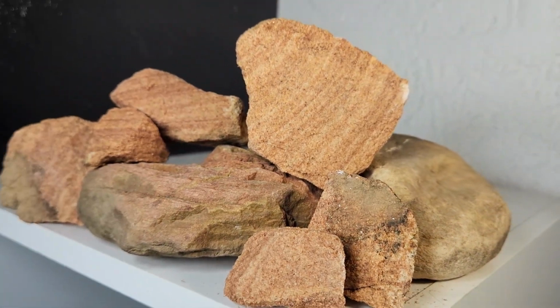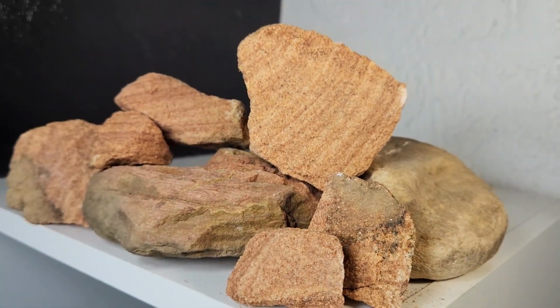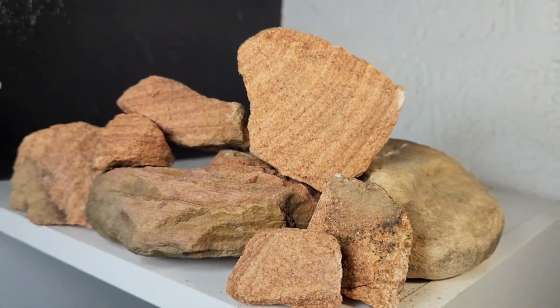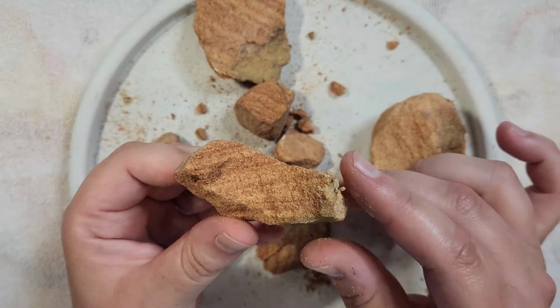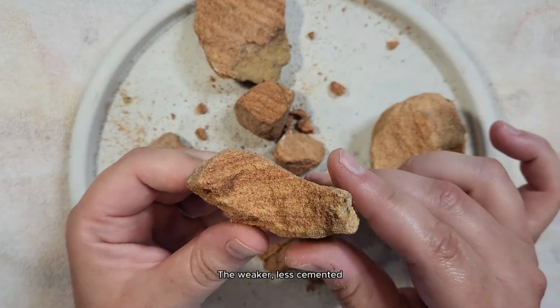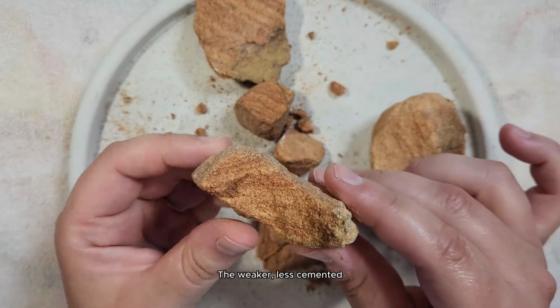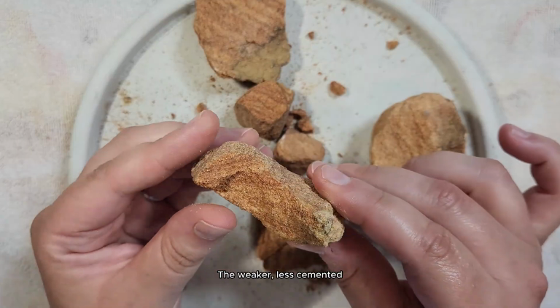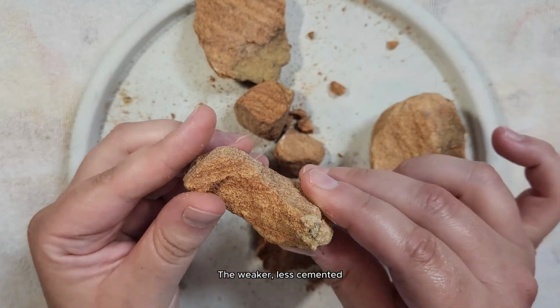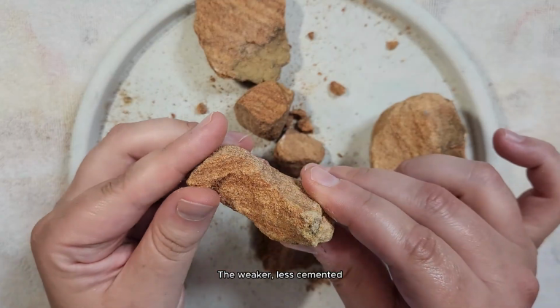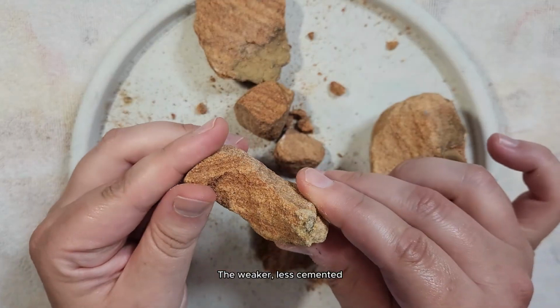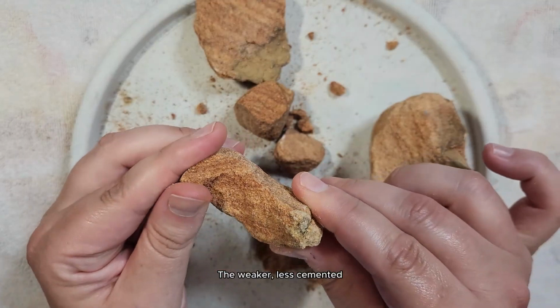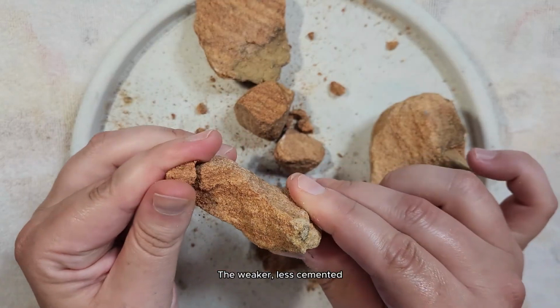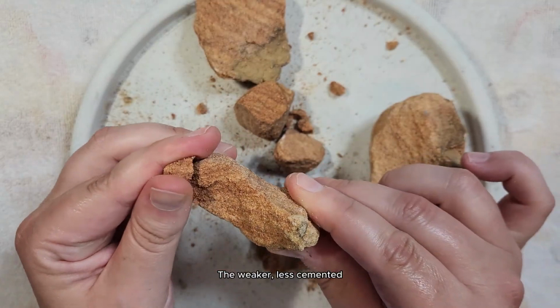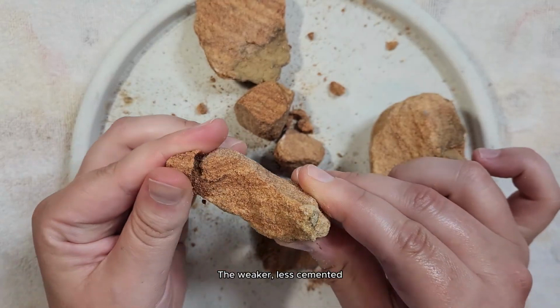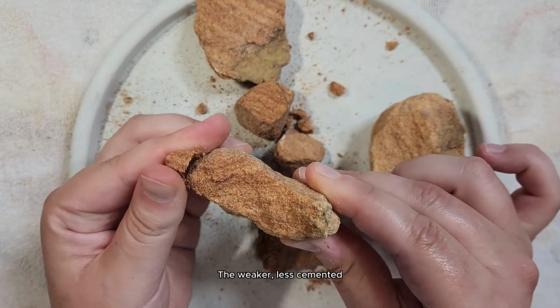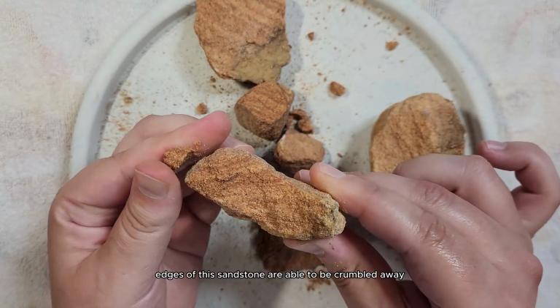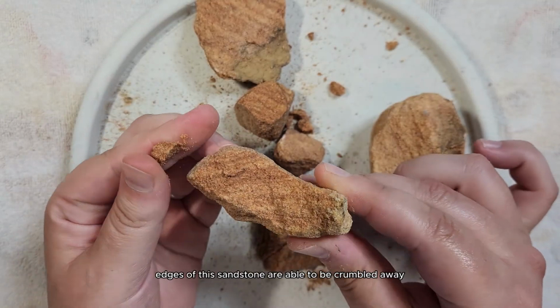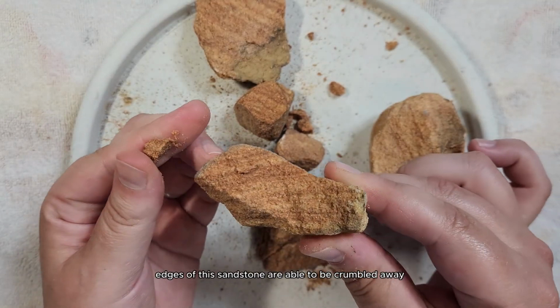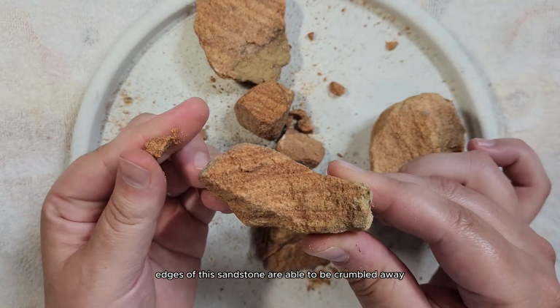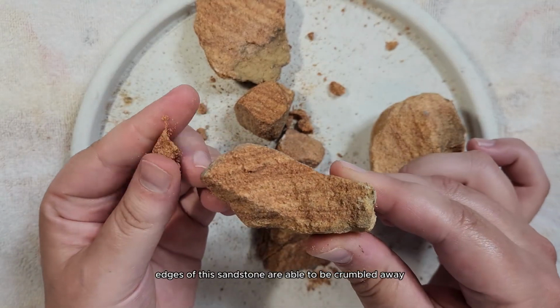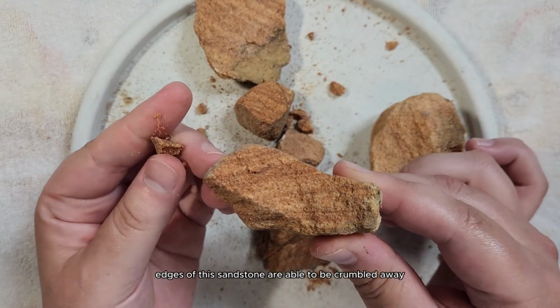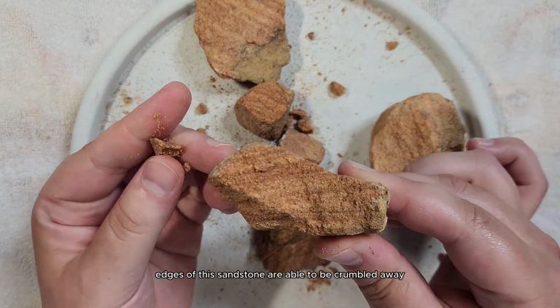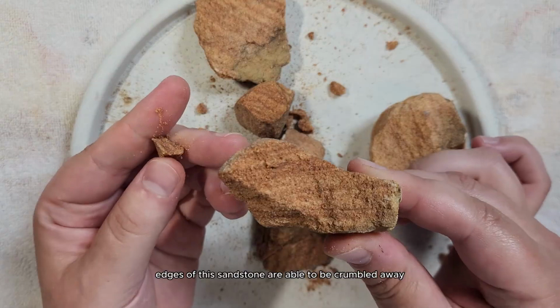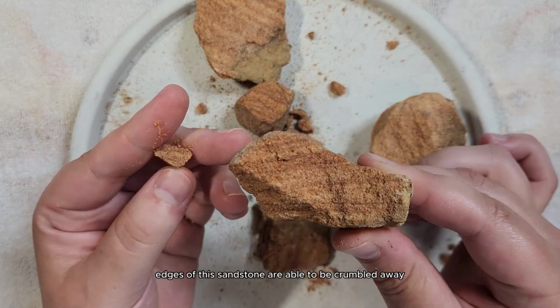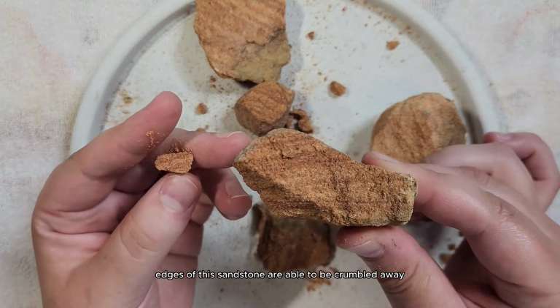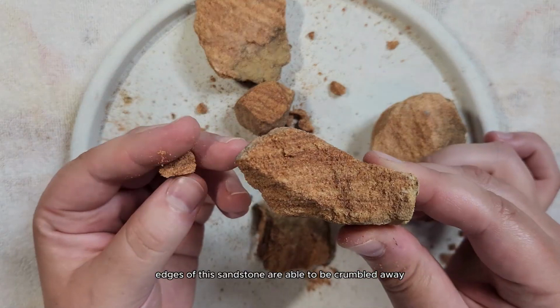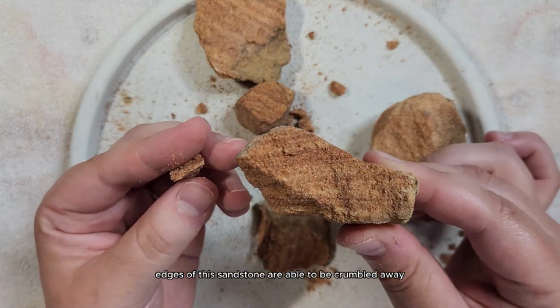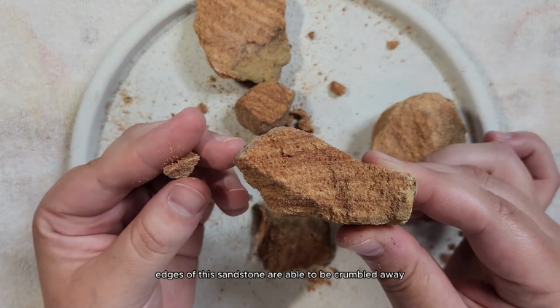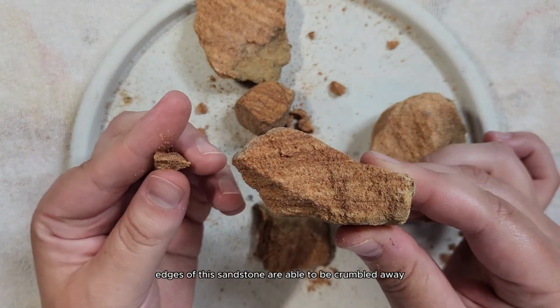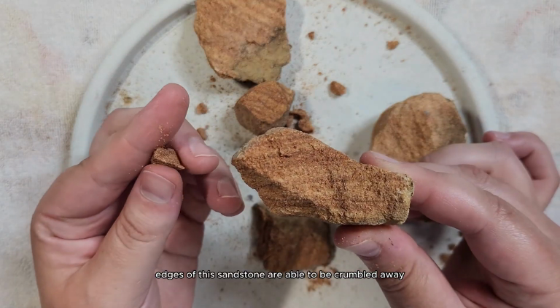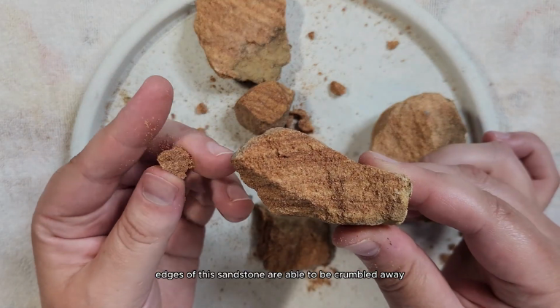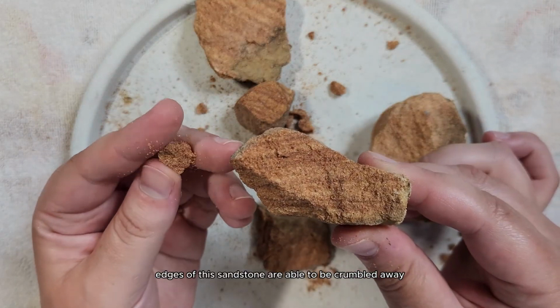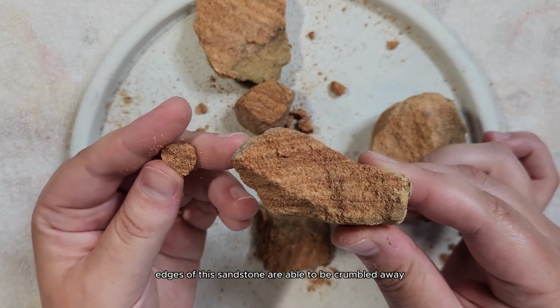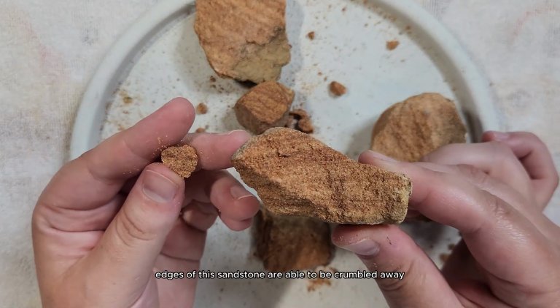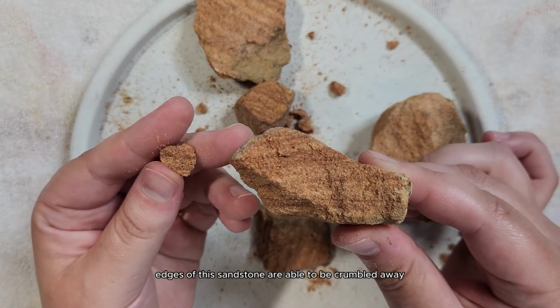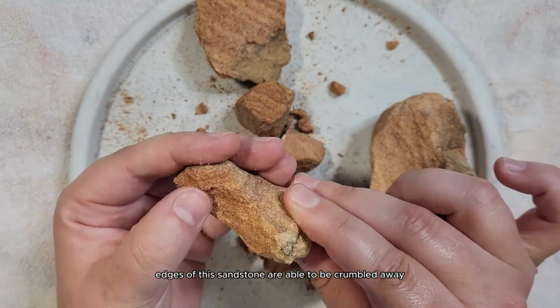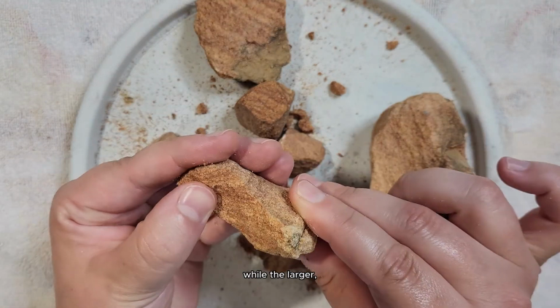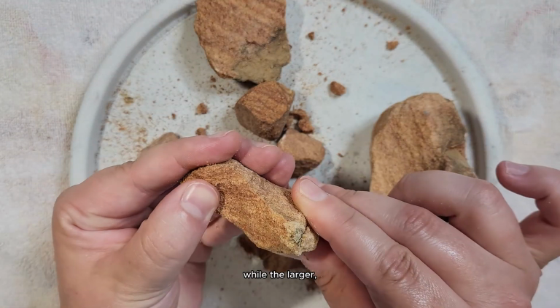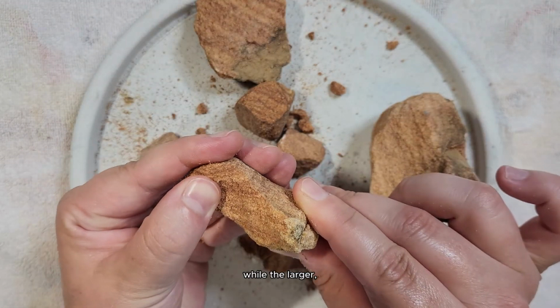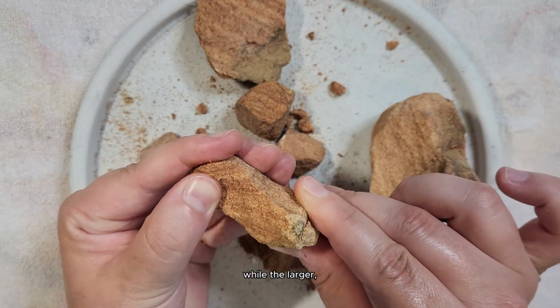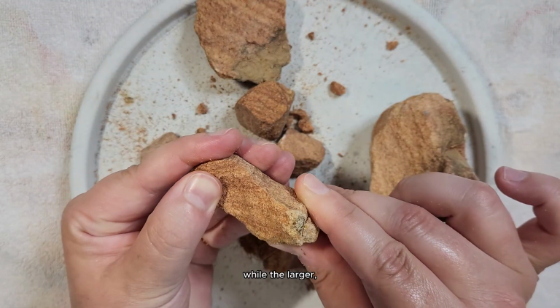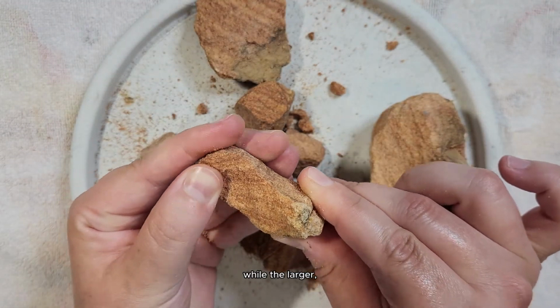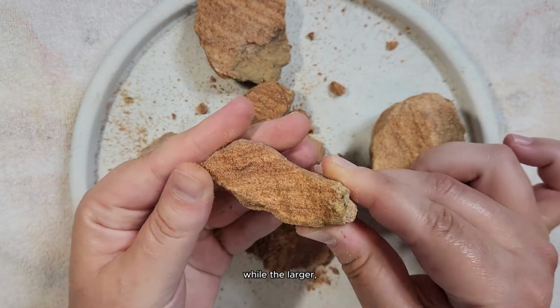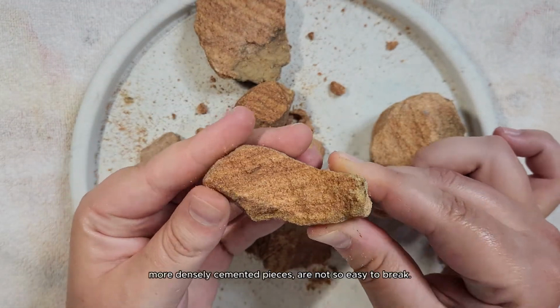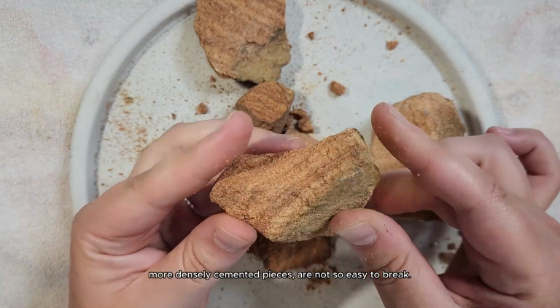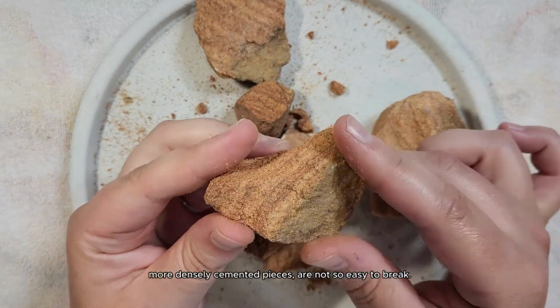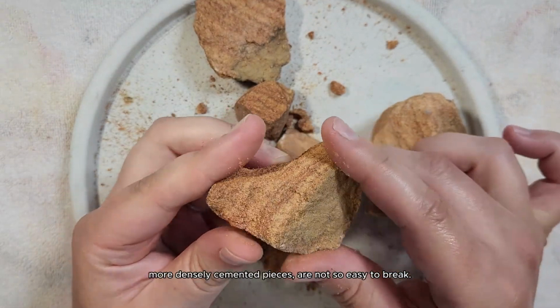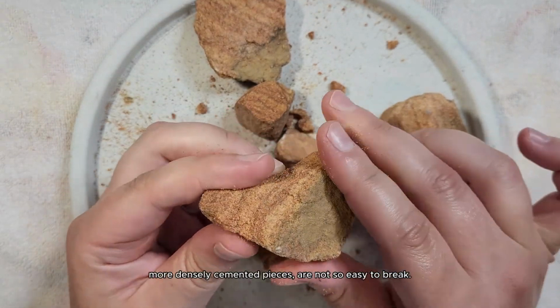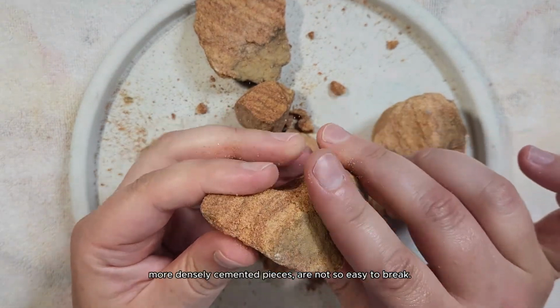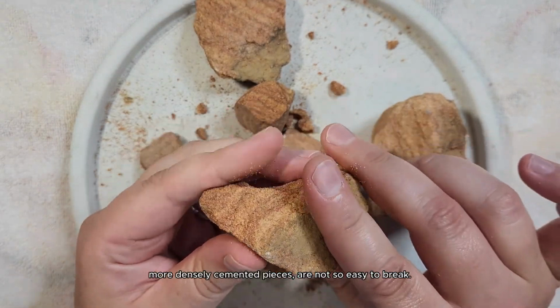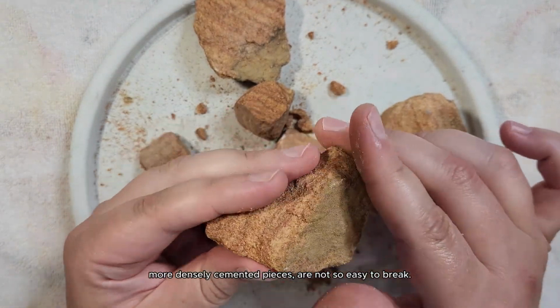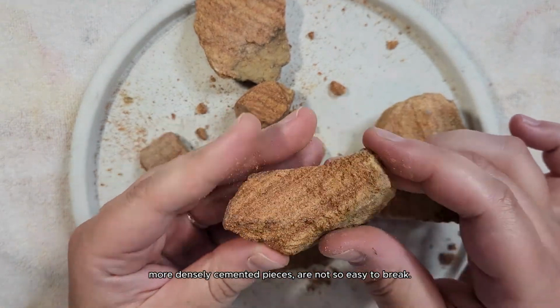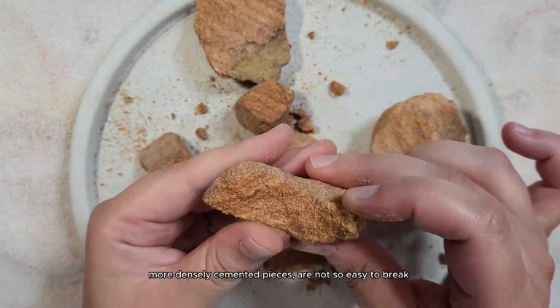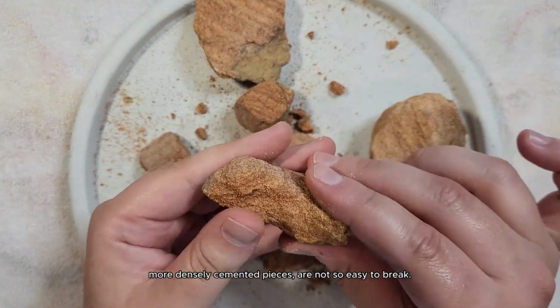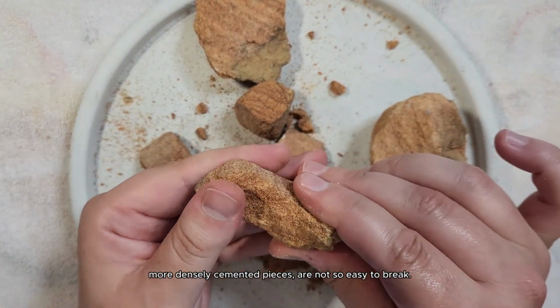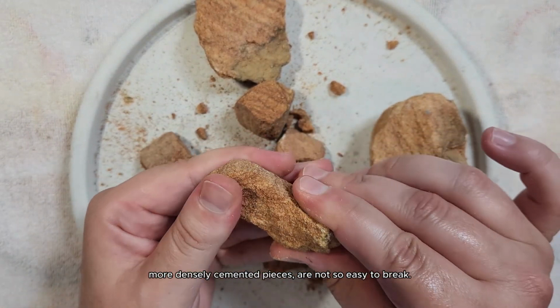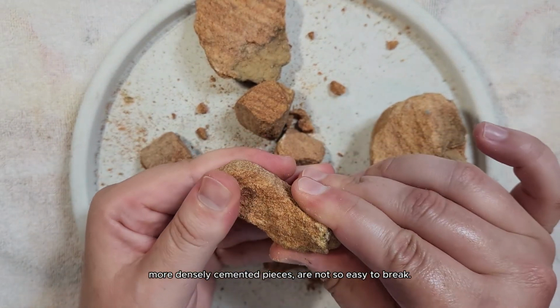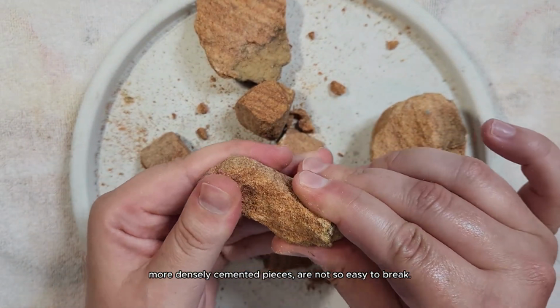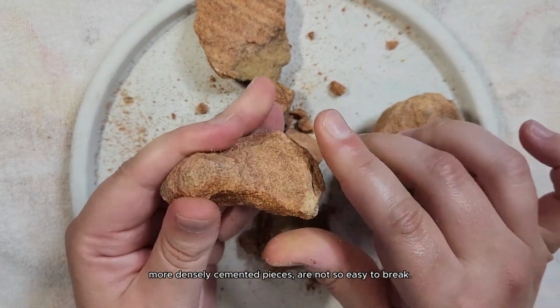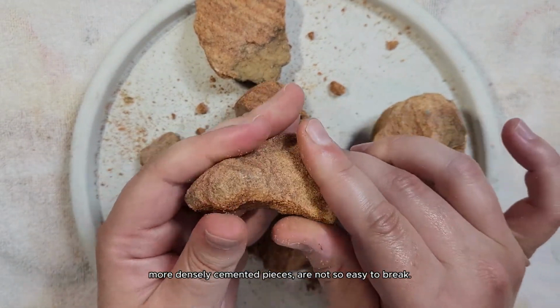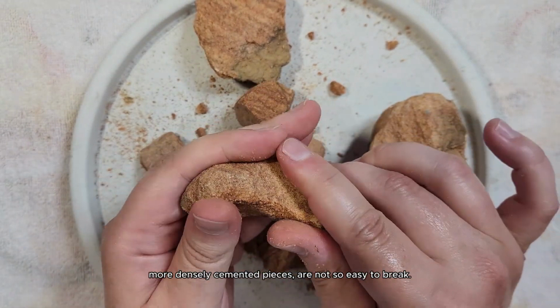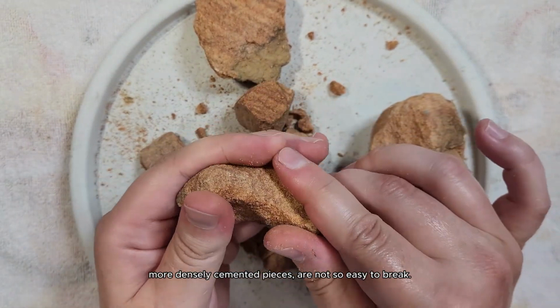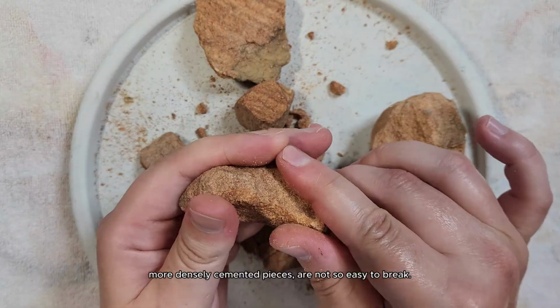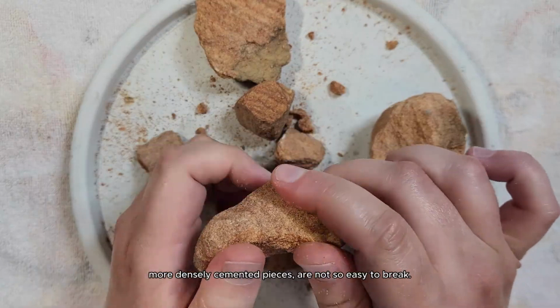The weaker, less cemented edges of this sandstone are able to be crumbled away, while the larger, more densely cemented pieces are not so easy to break.